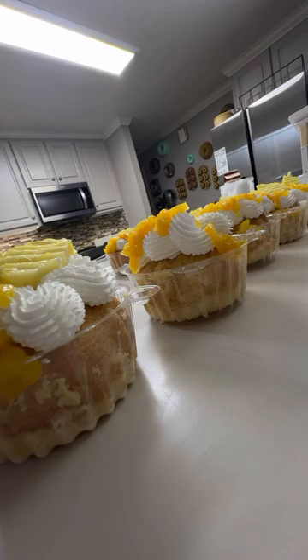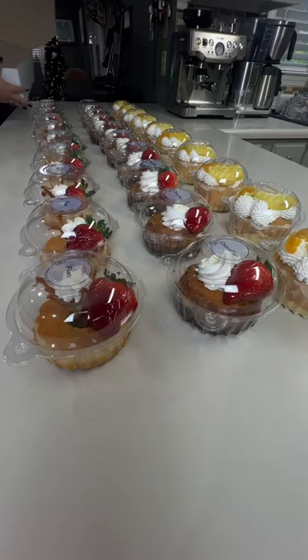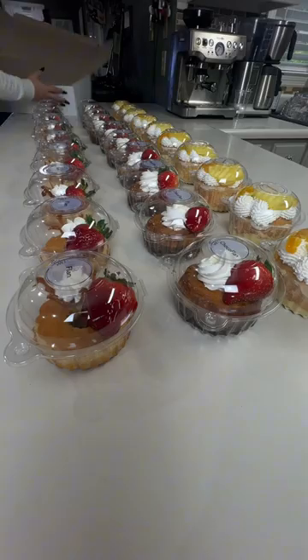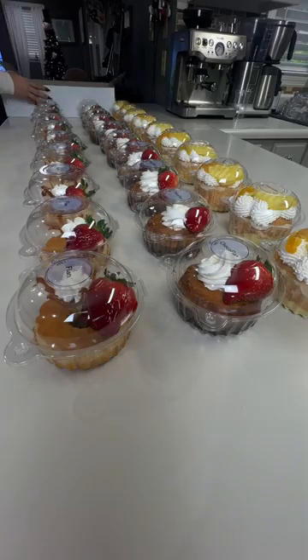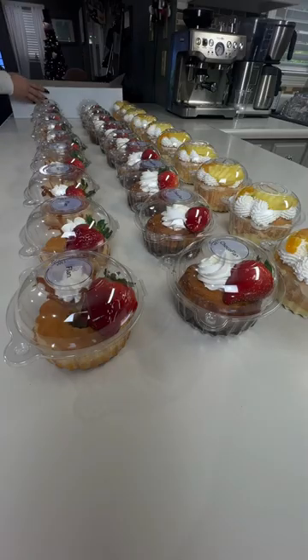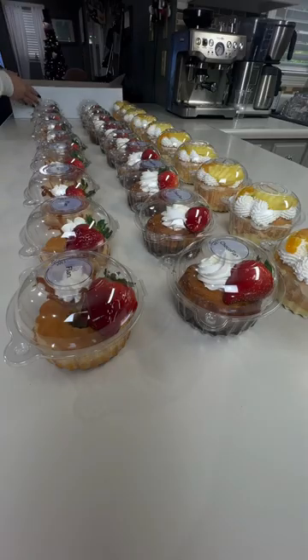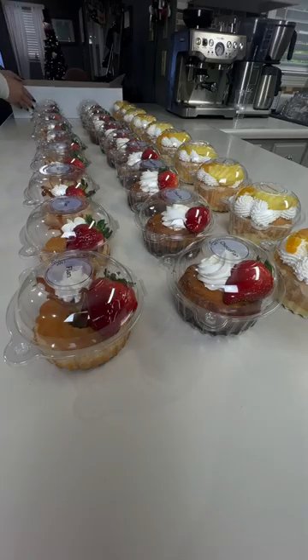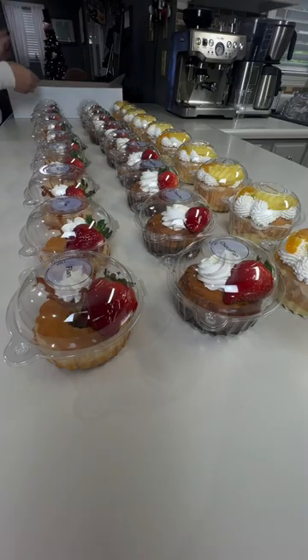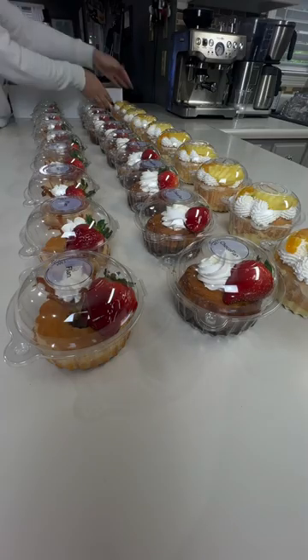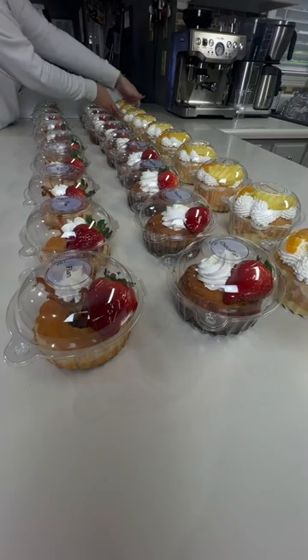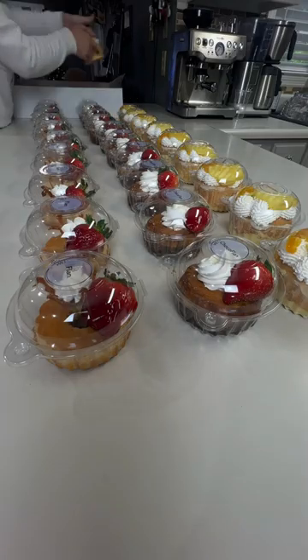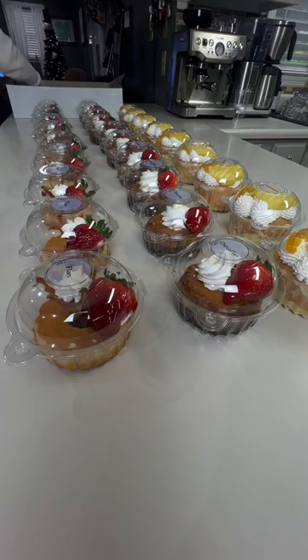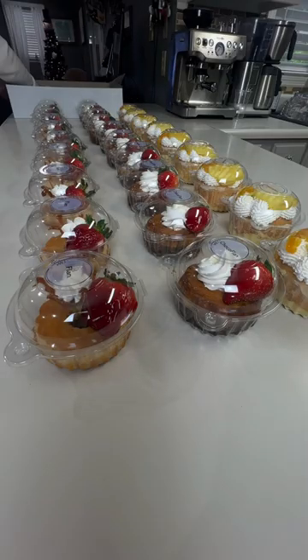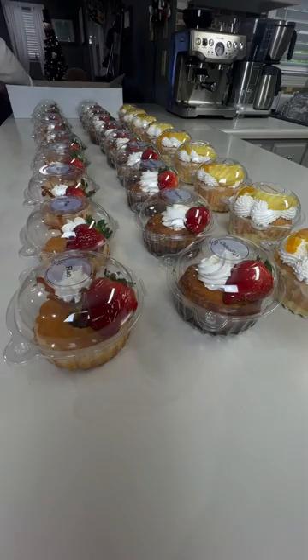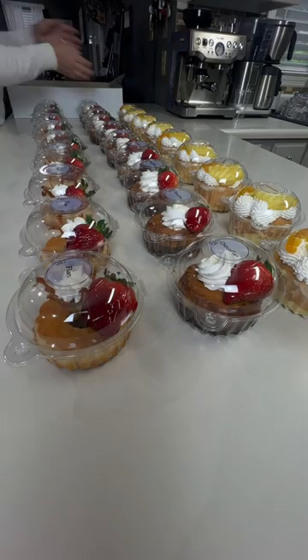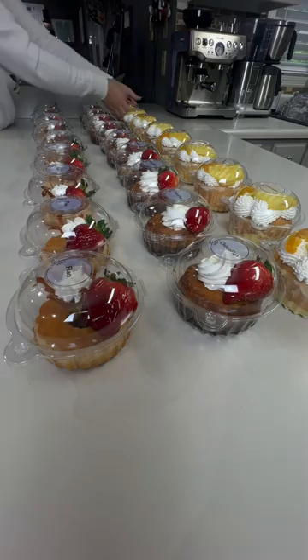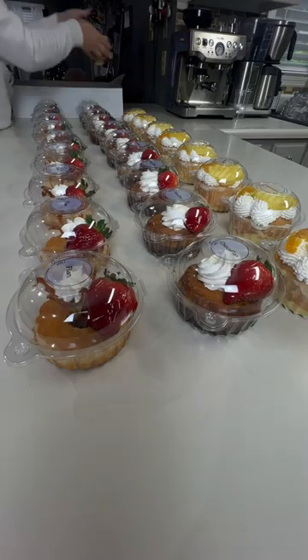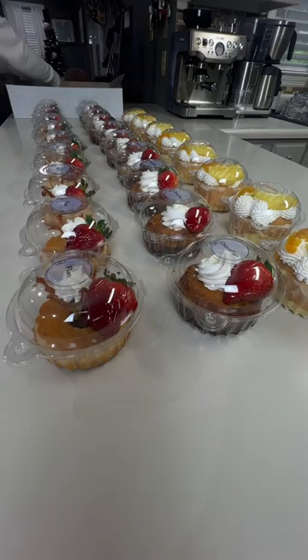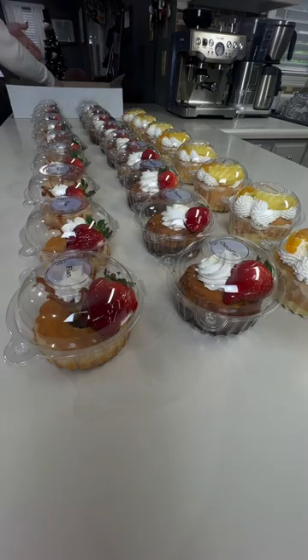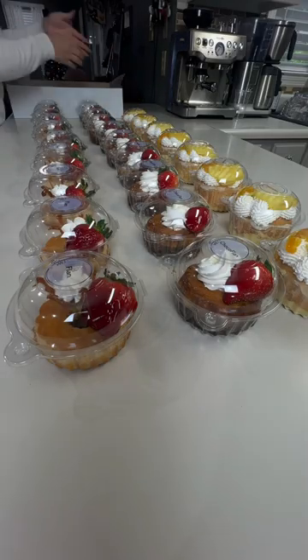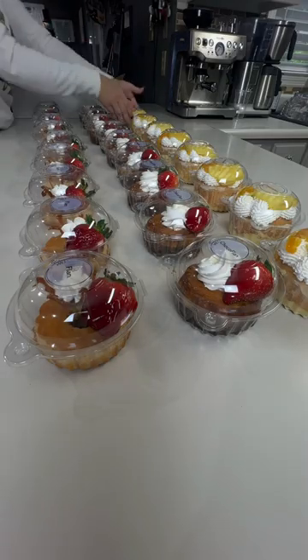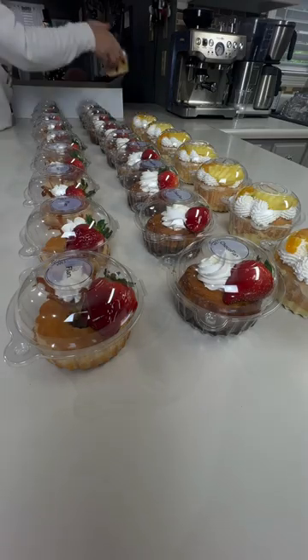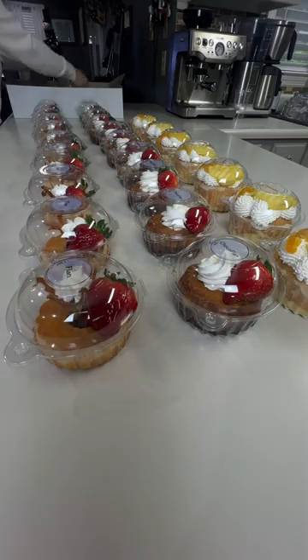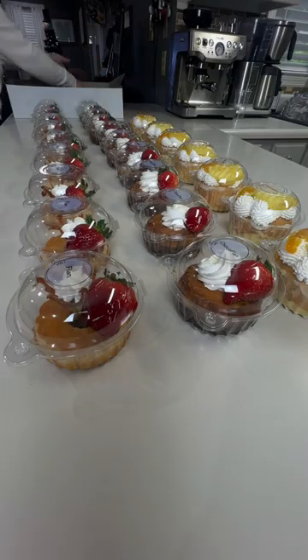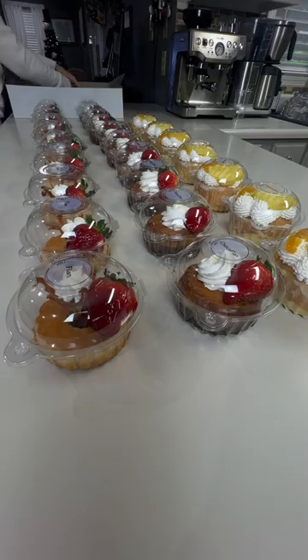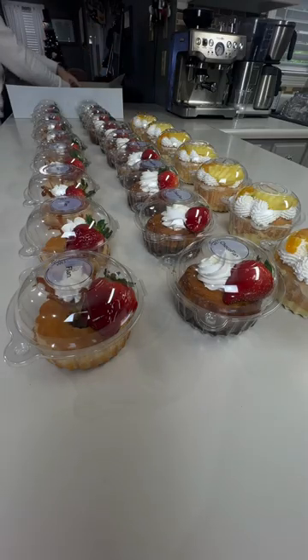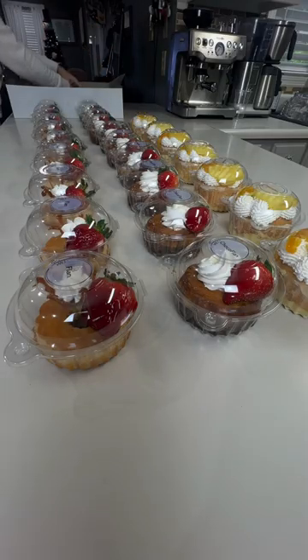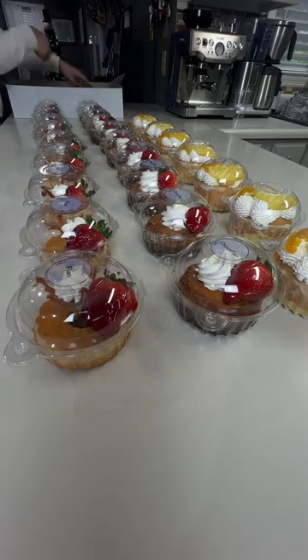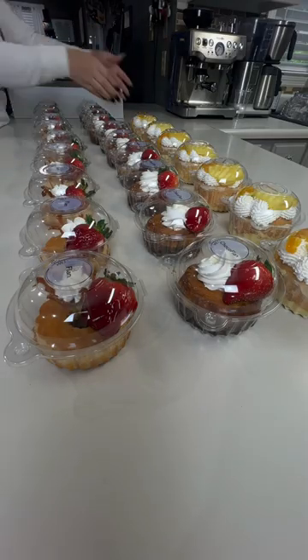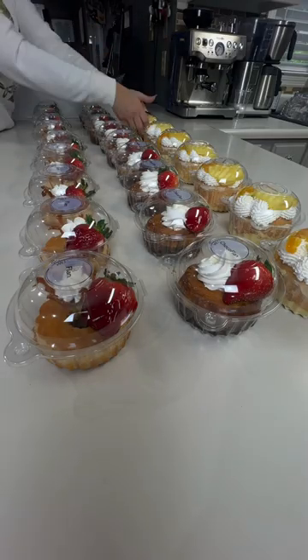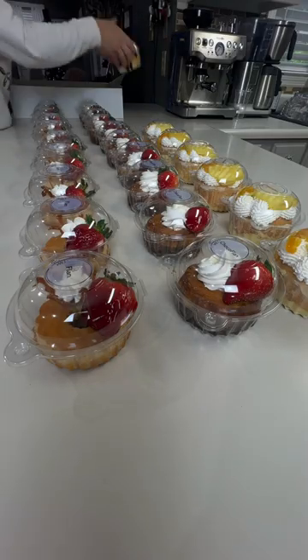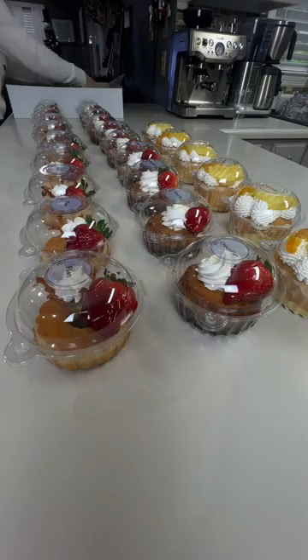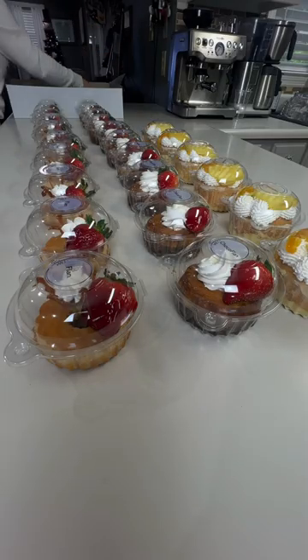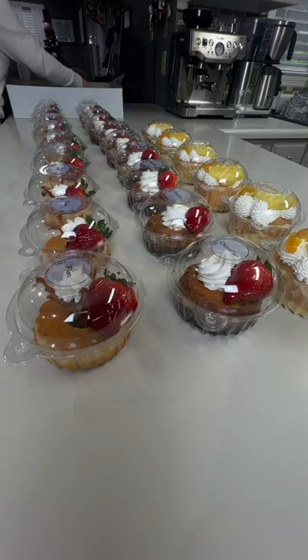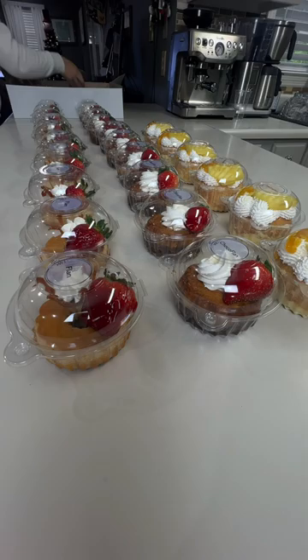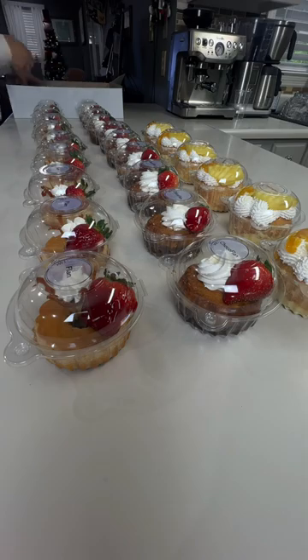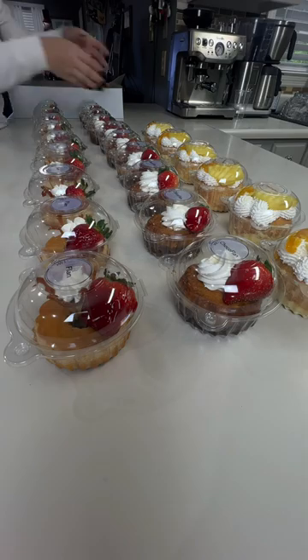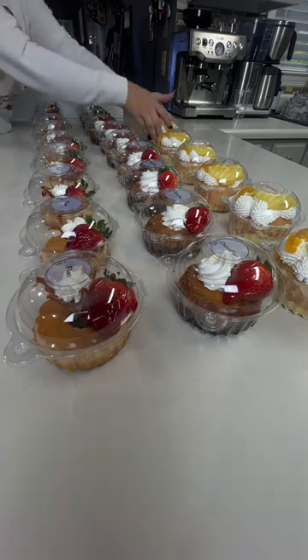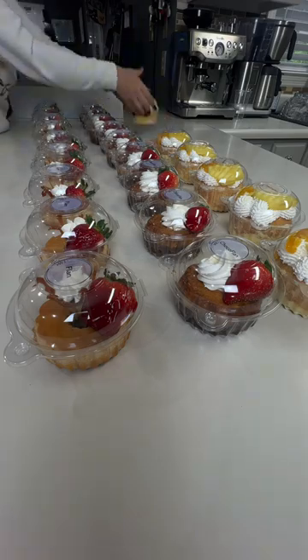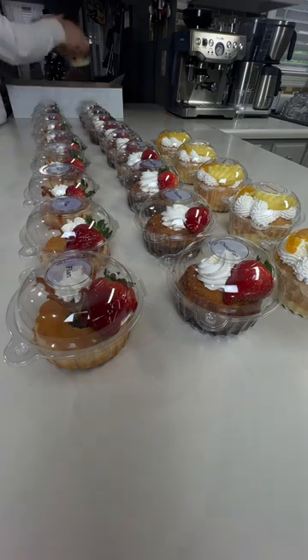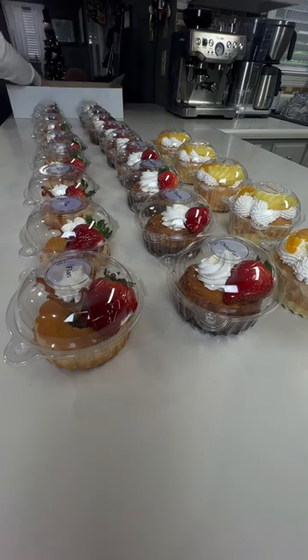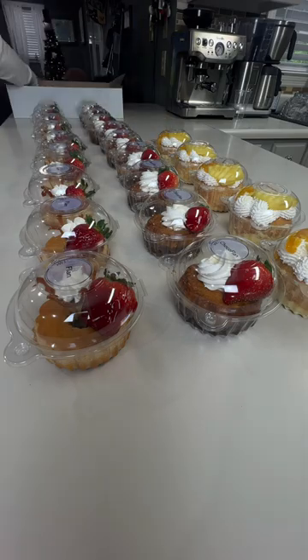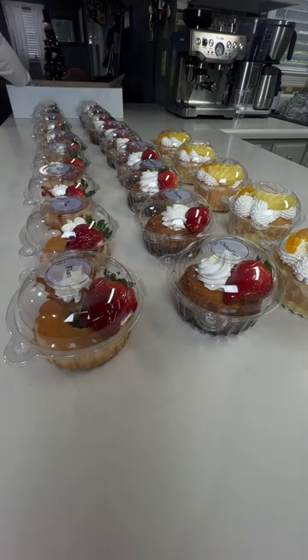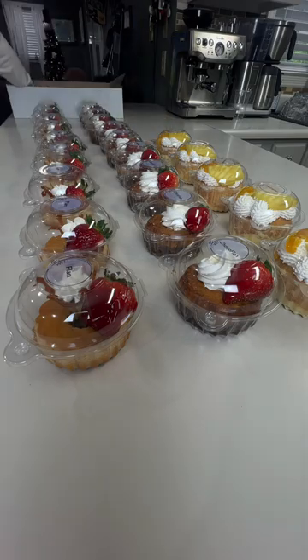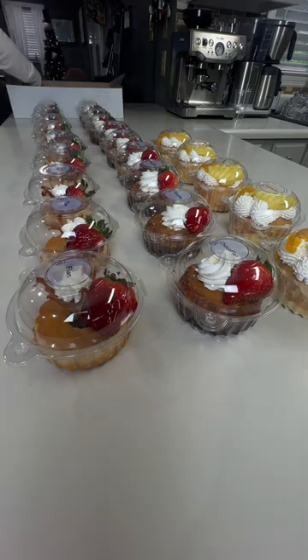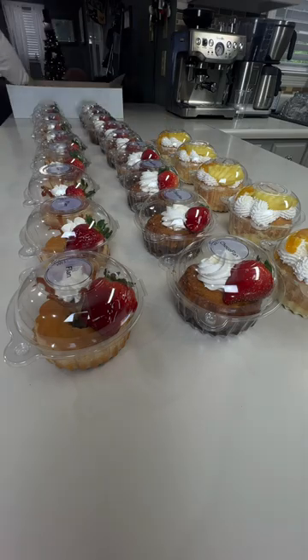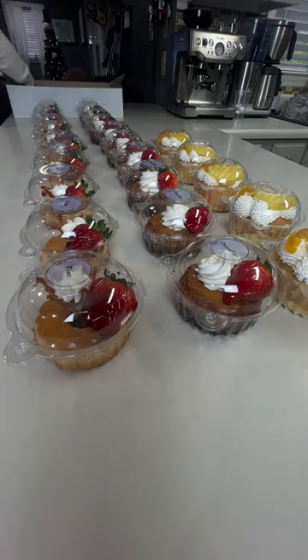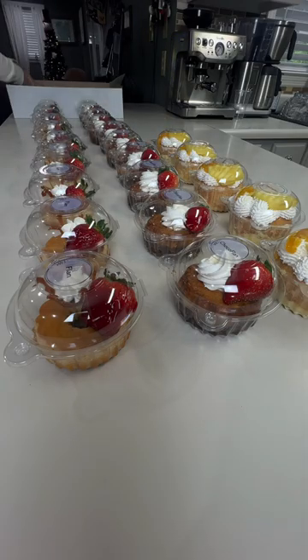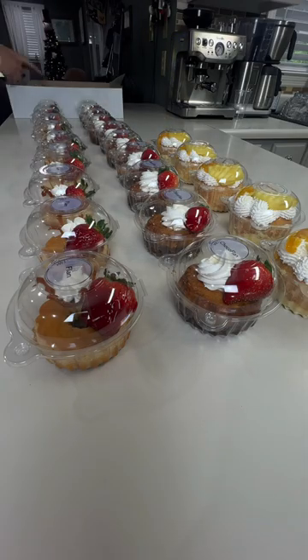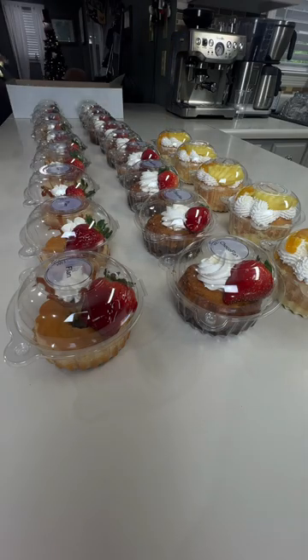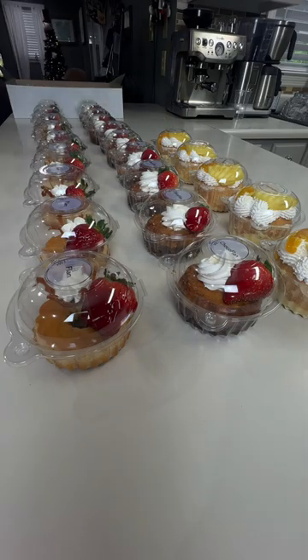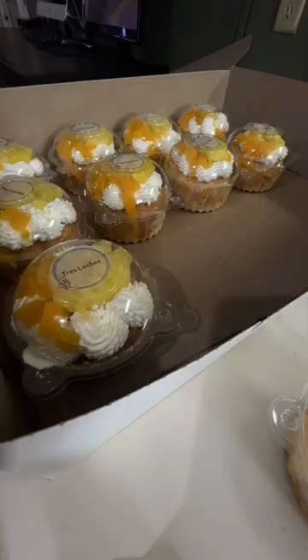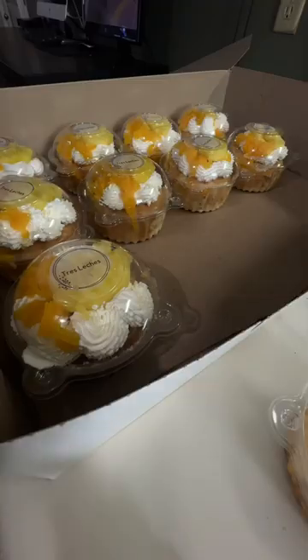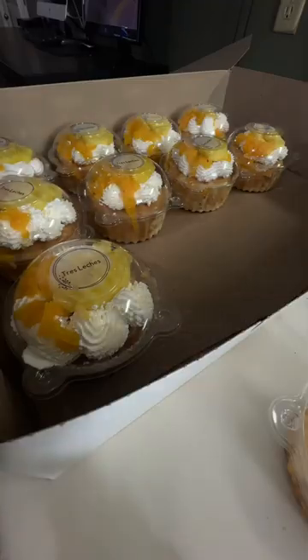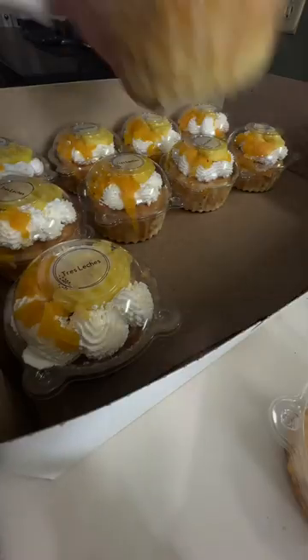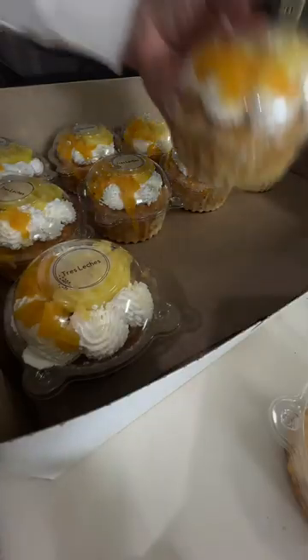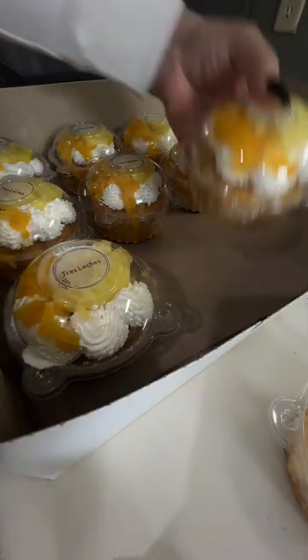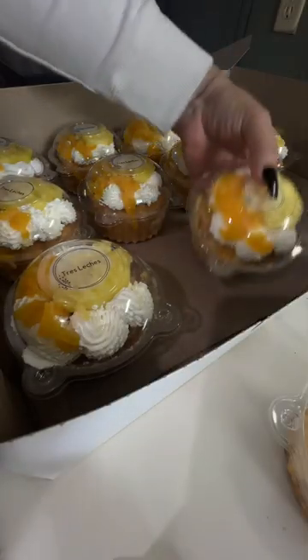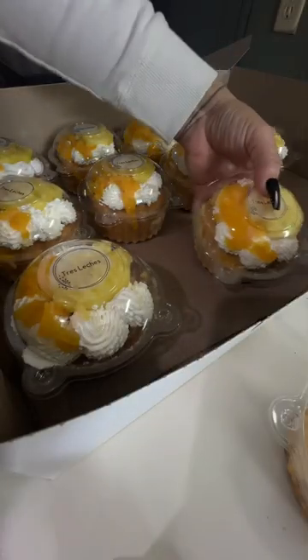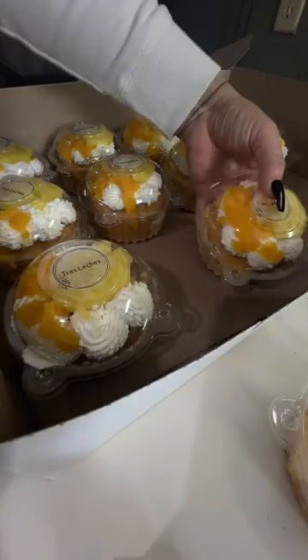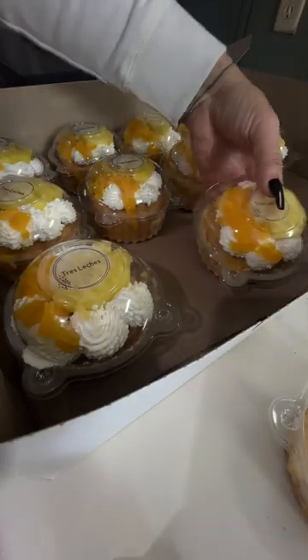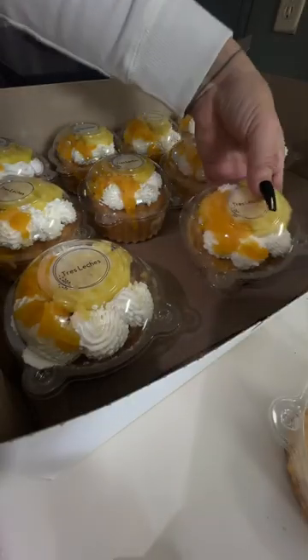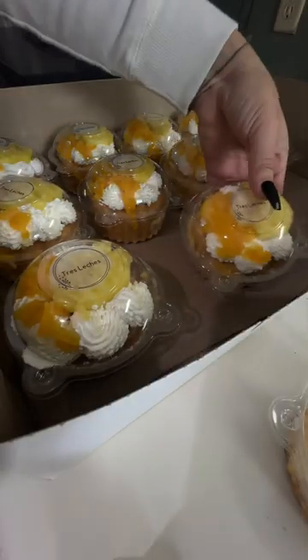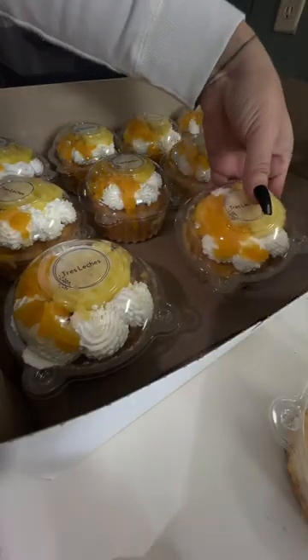Encontré estos little containers that fit perfect. I made labels for all of them y así es como los empaqué. Bueno, hasta la próxima. Peace.